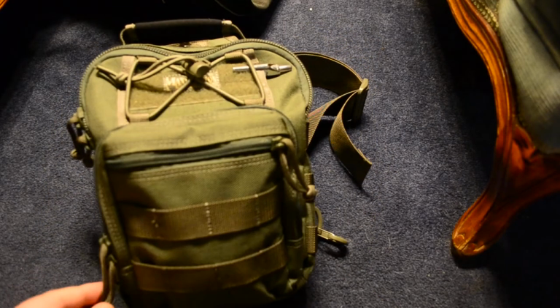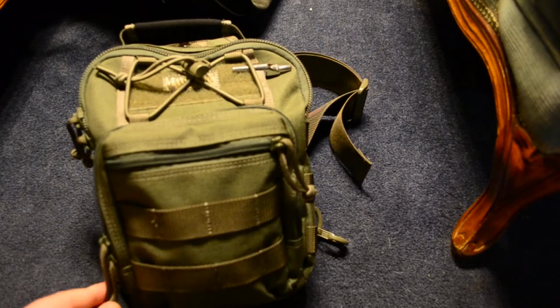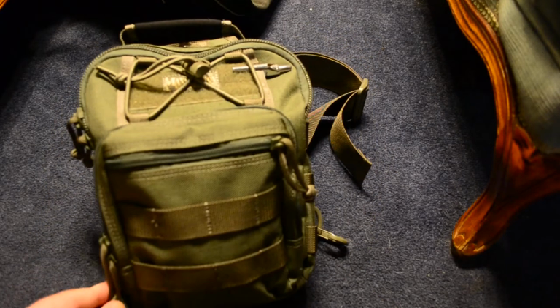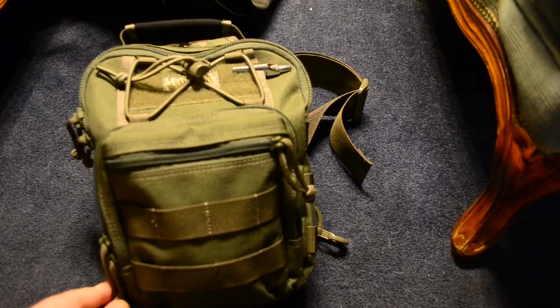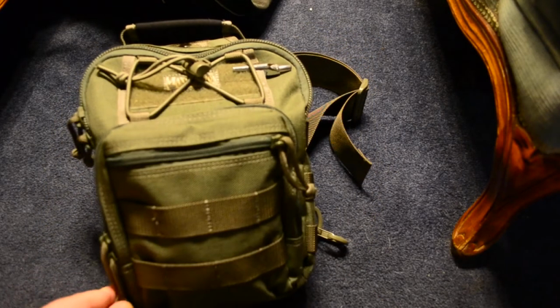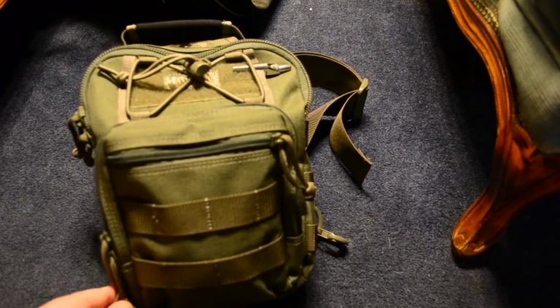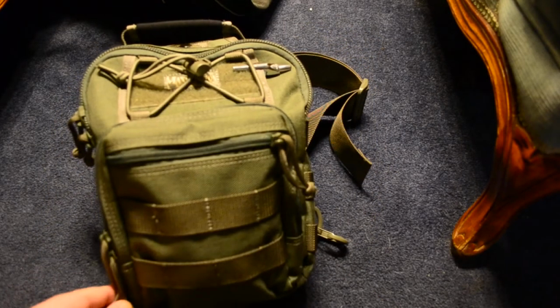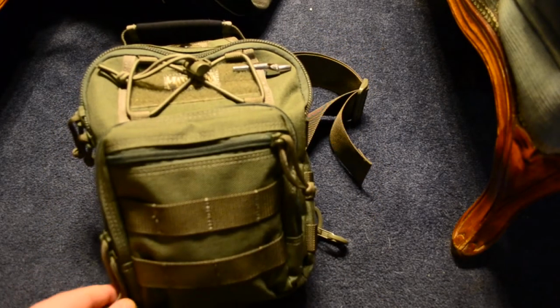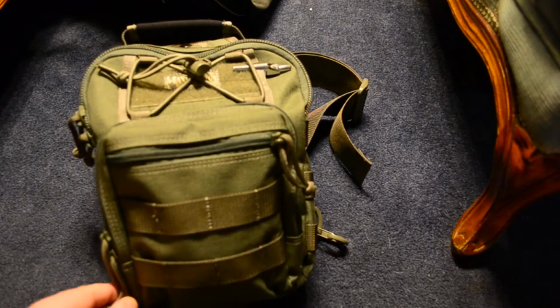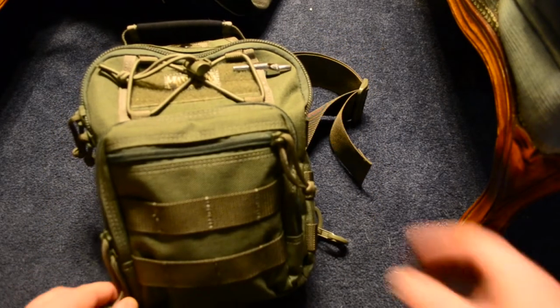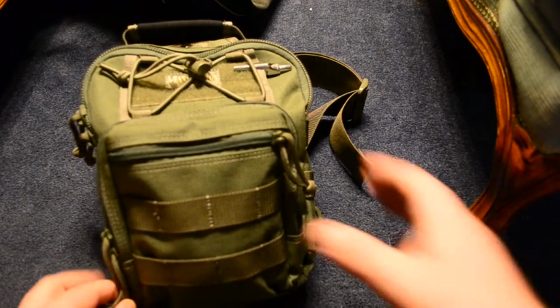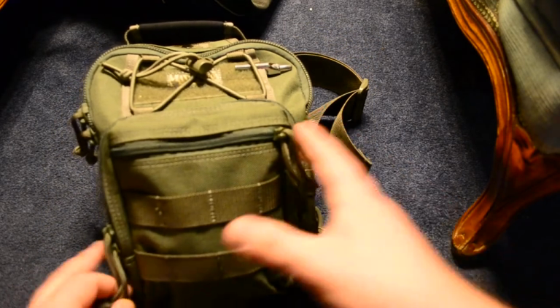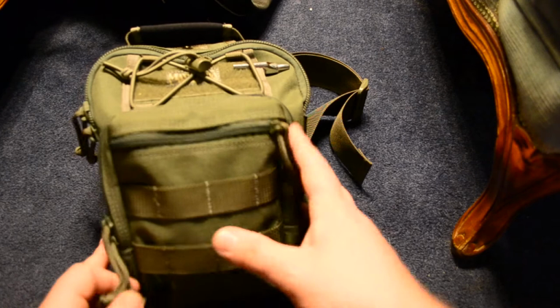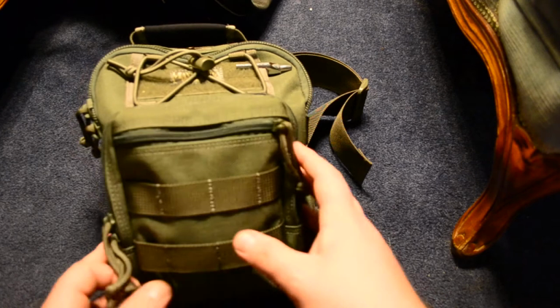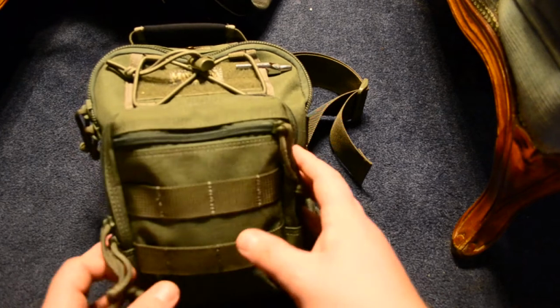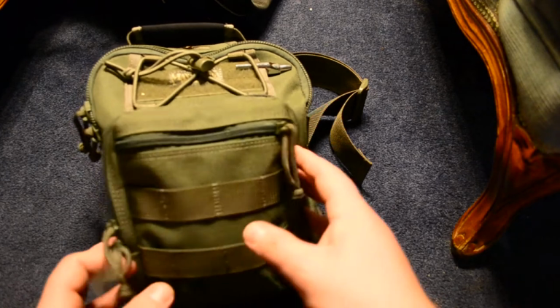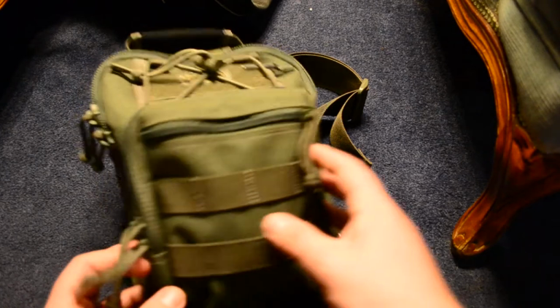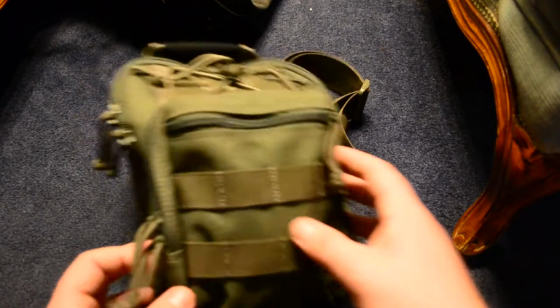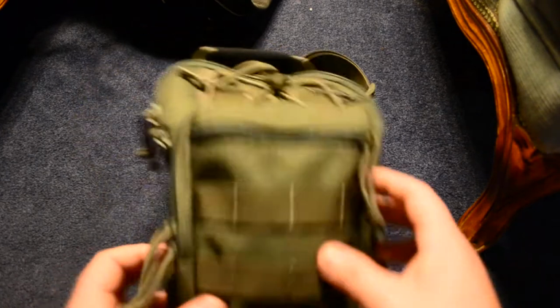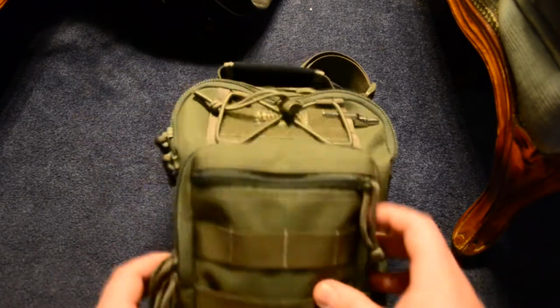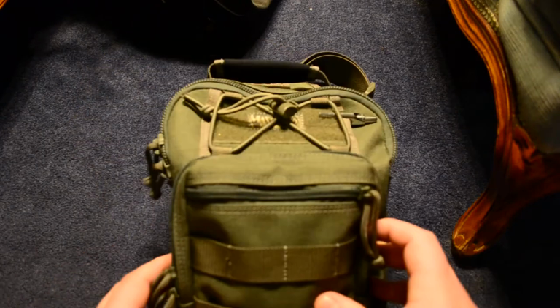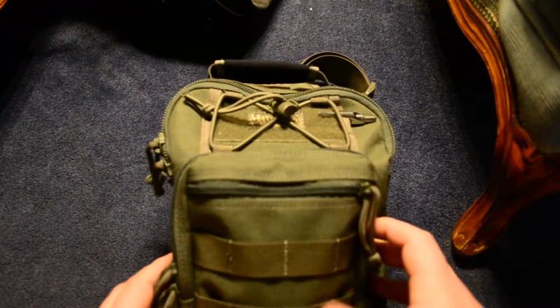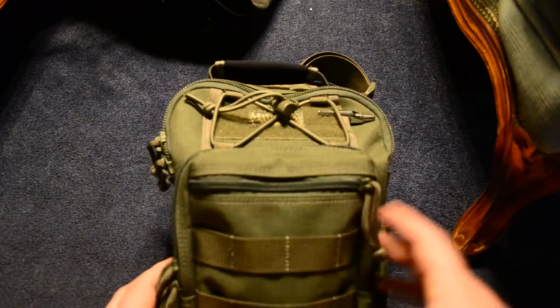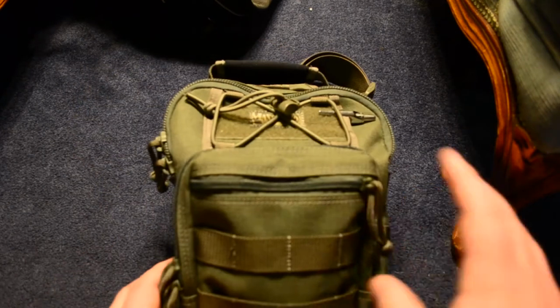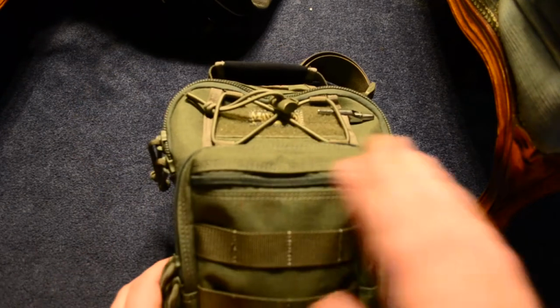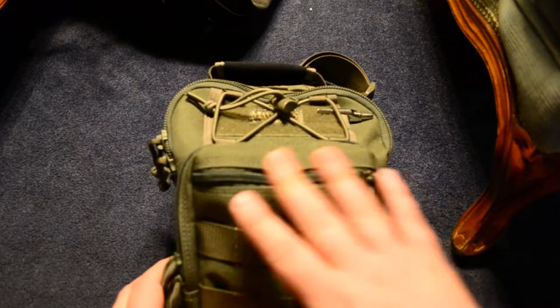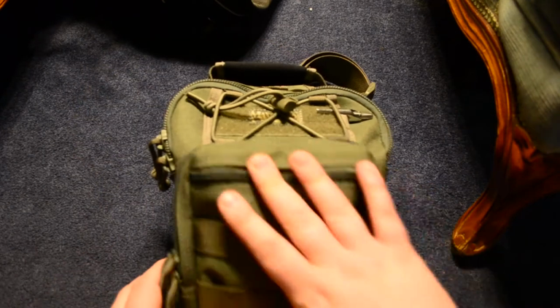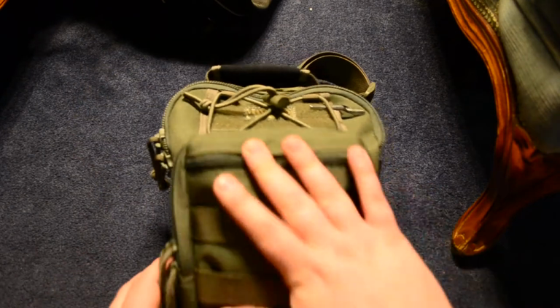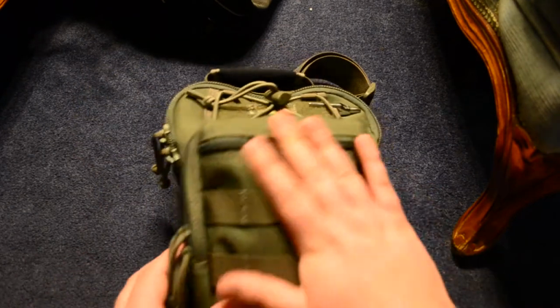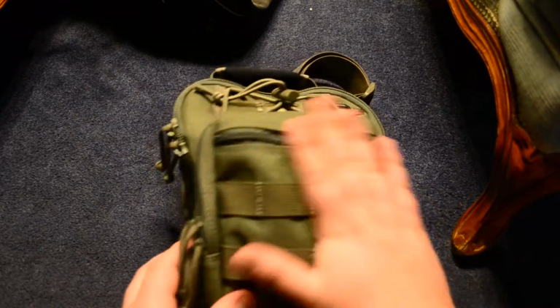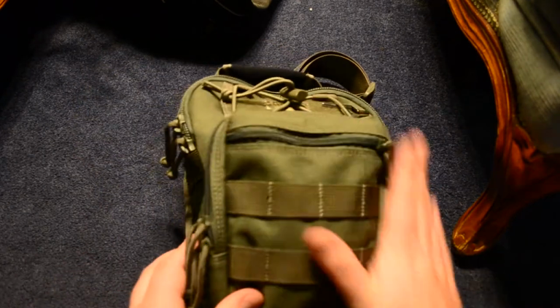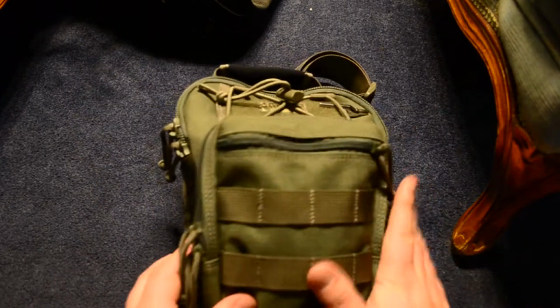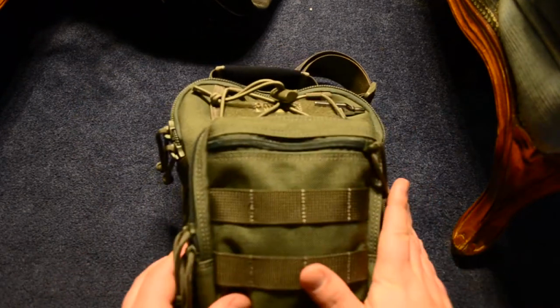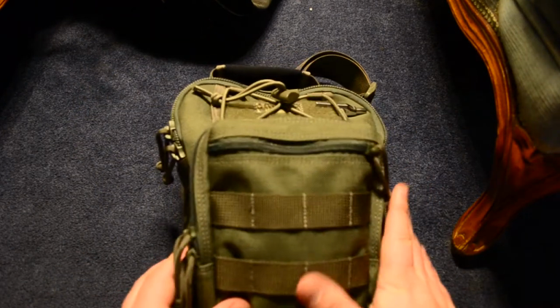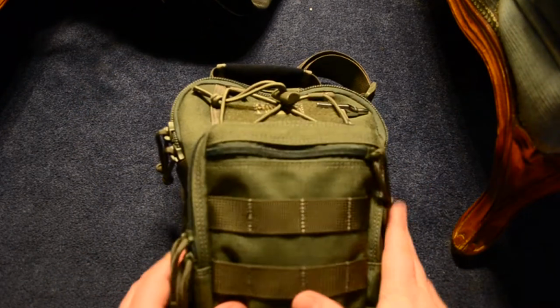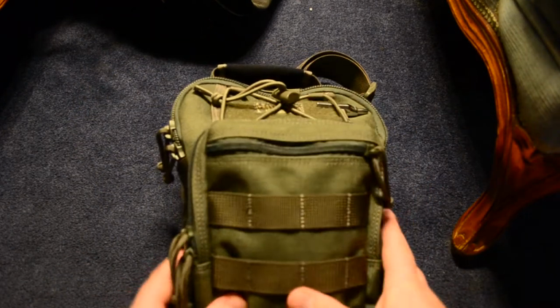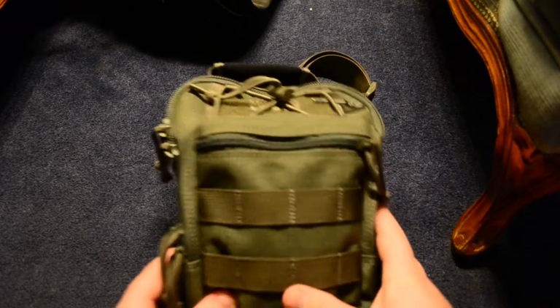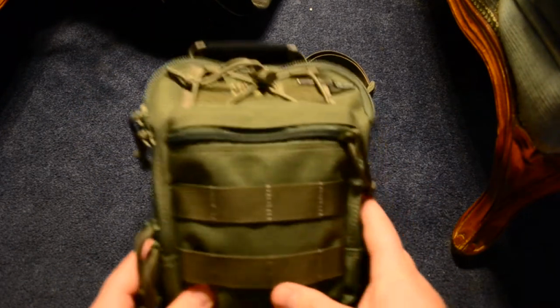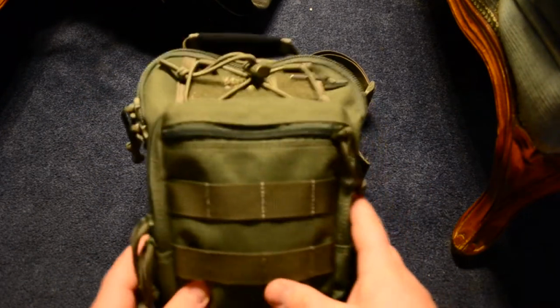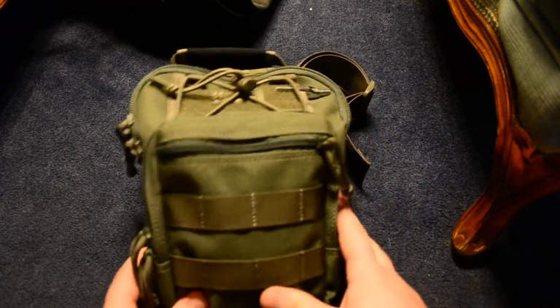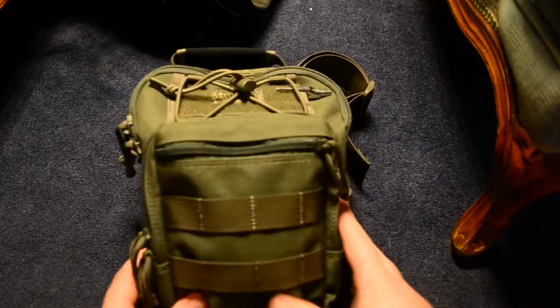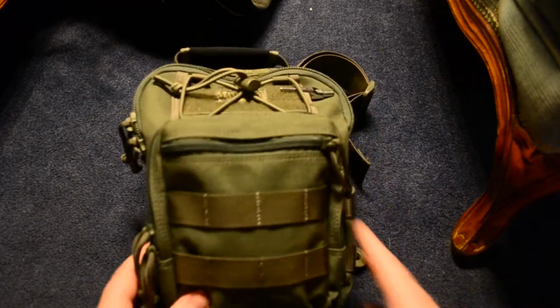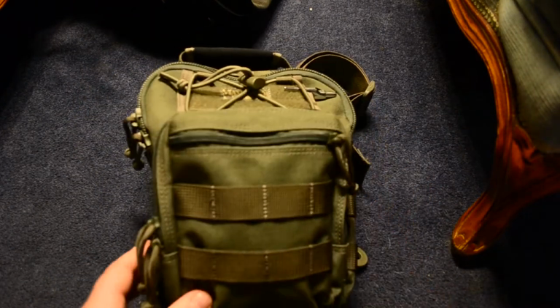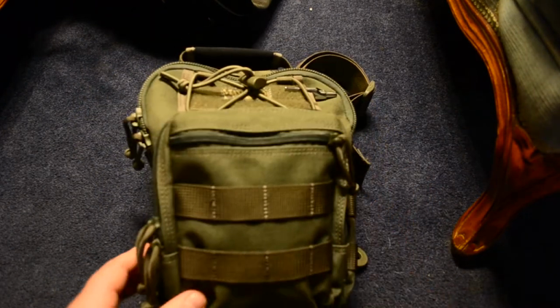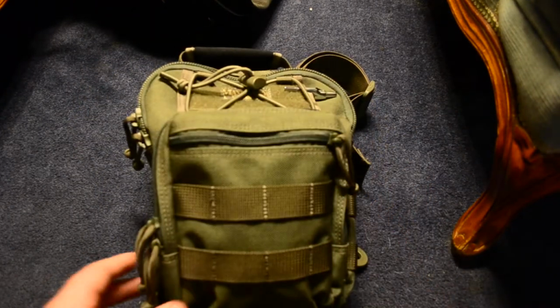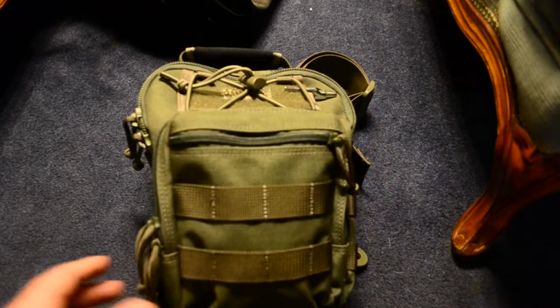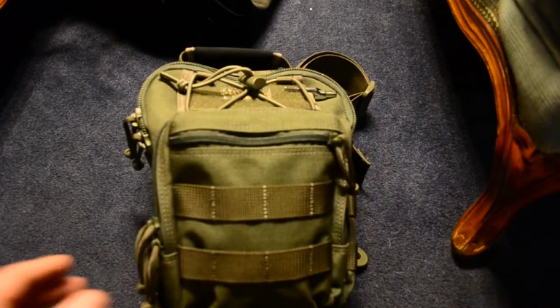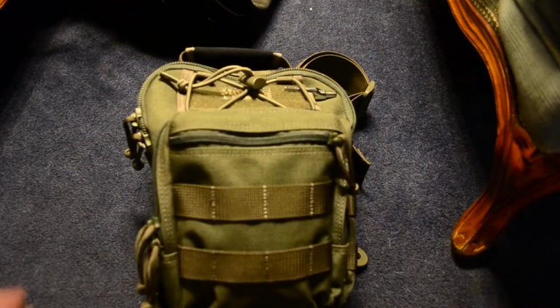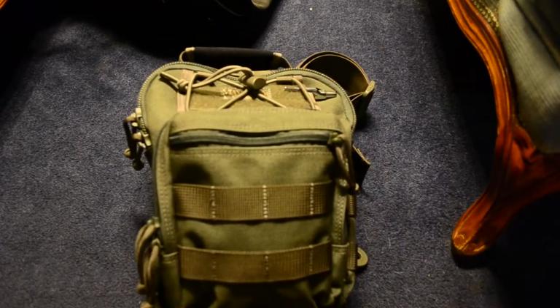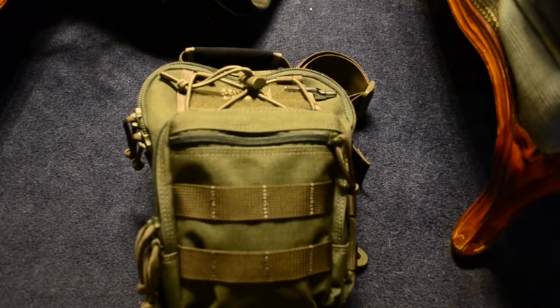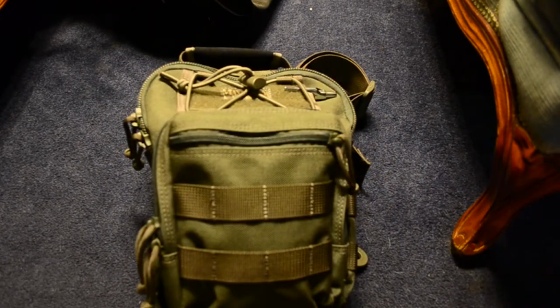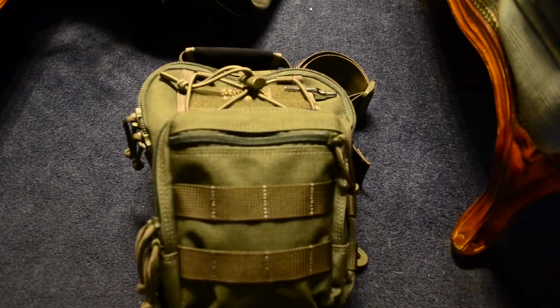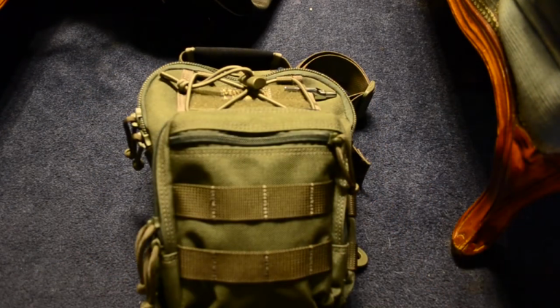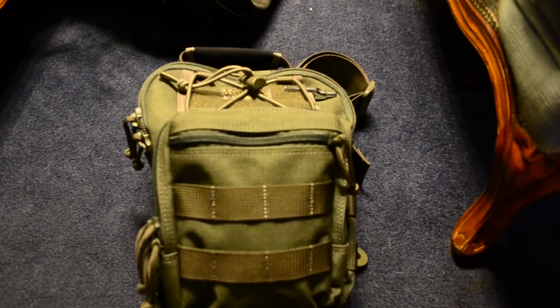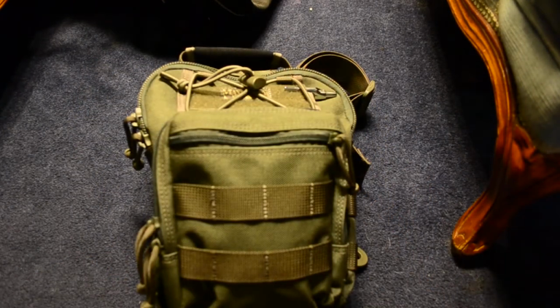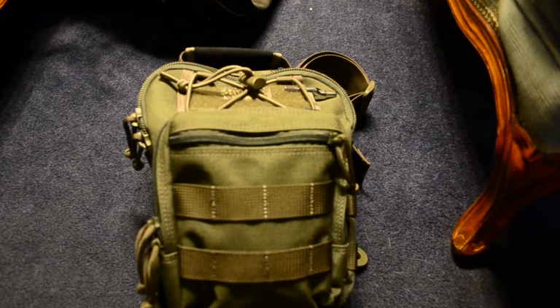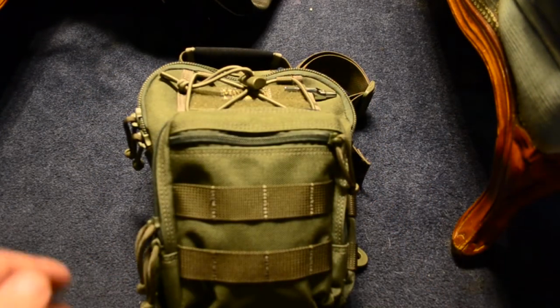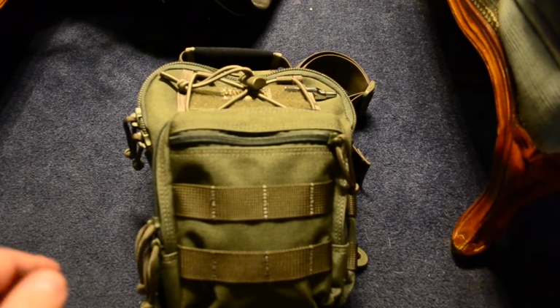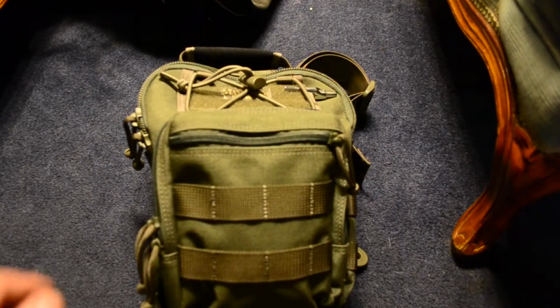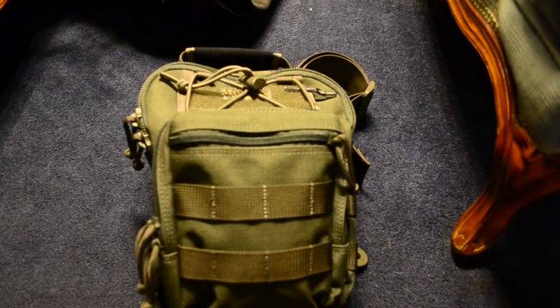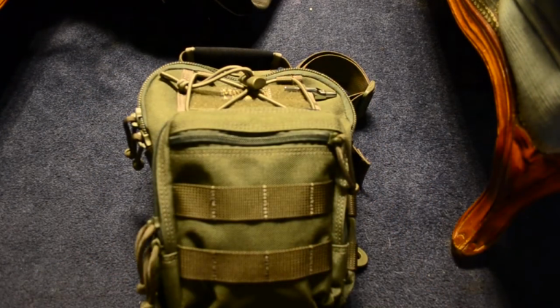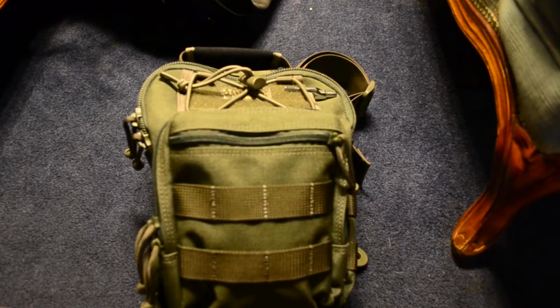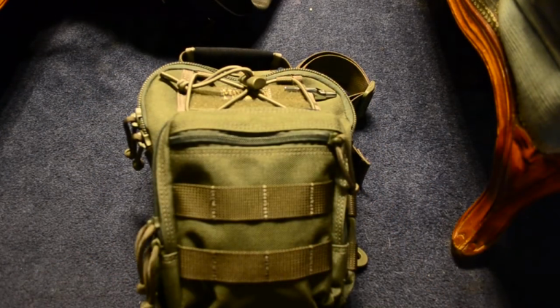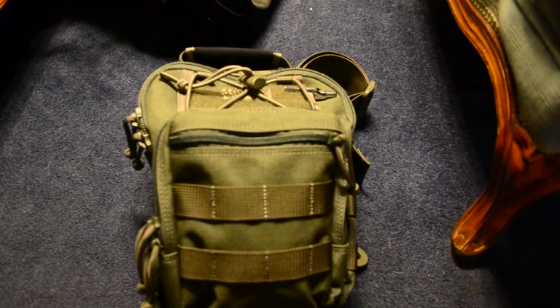I'm going to unpack the bag first, then I'm going to go over what it's made out of and what it's good for.